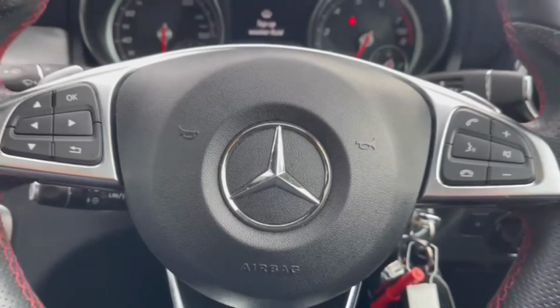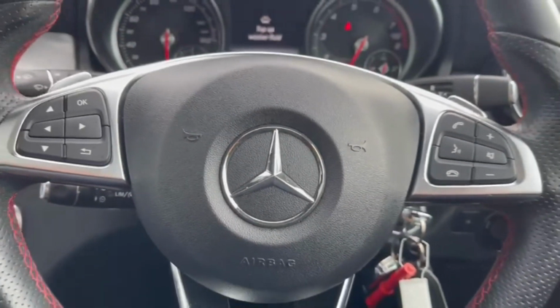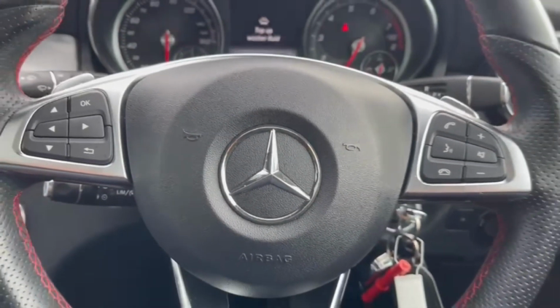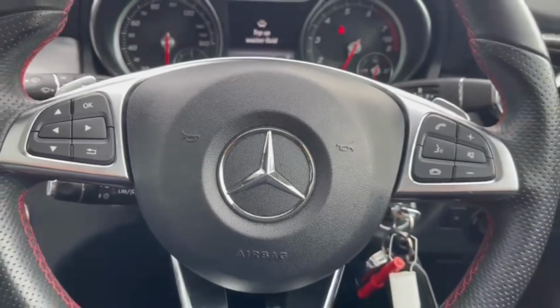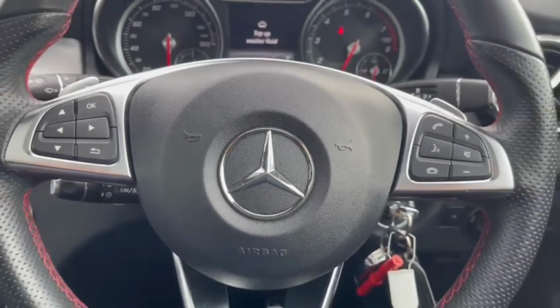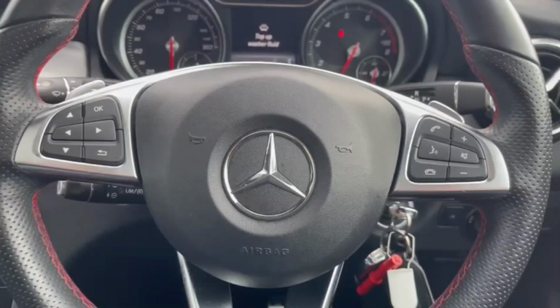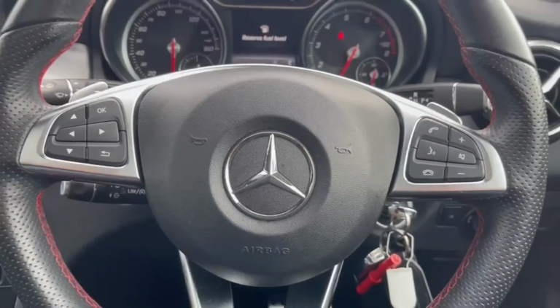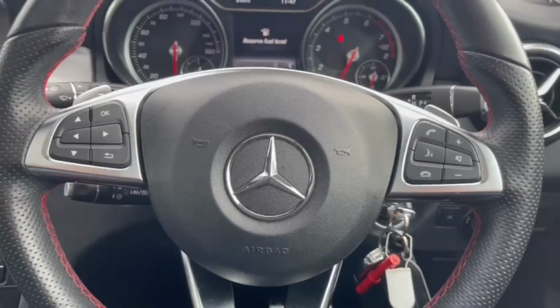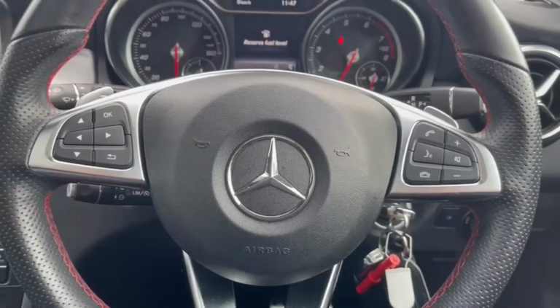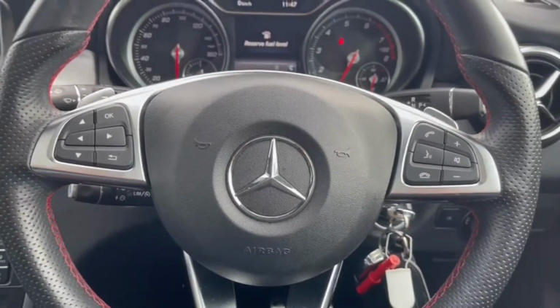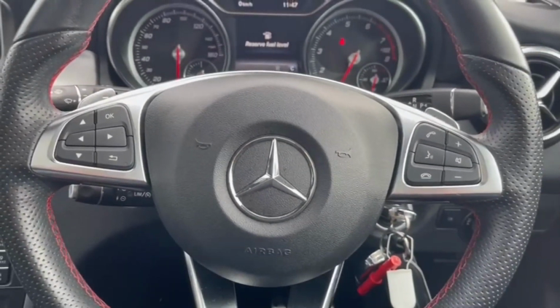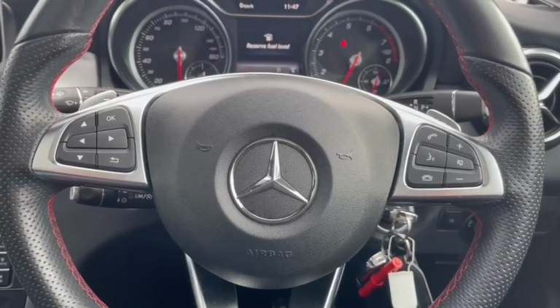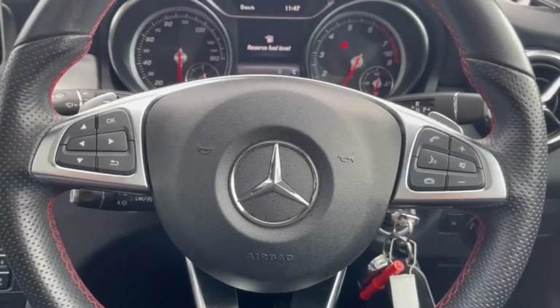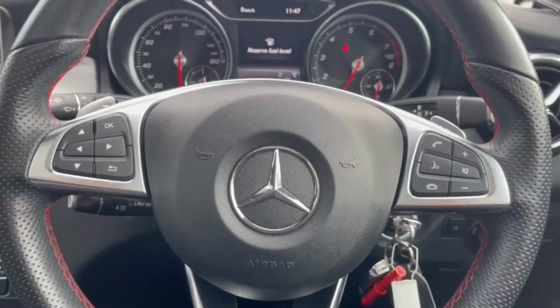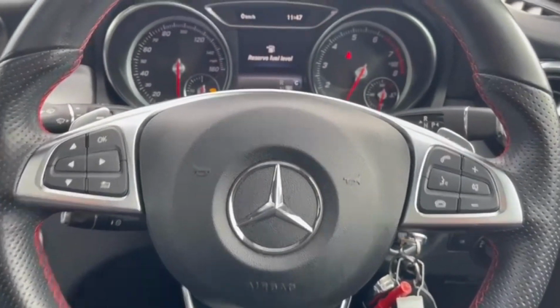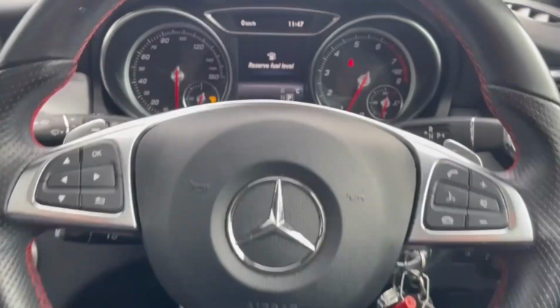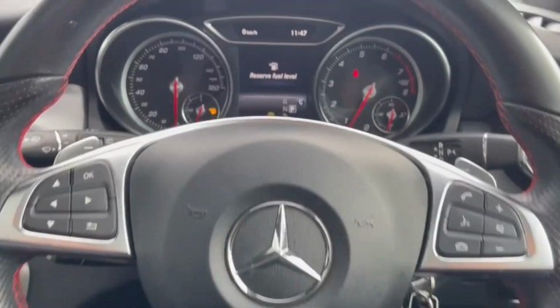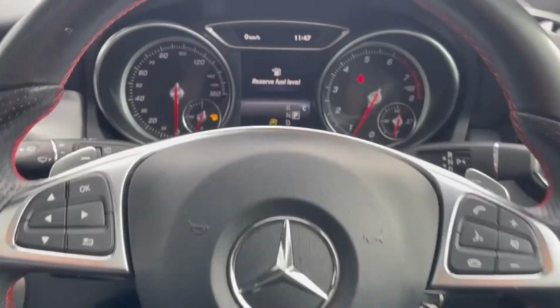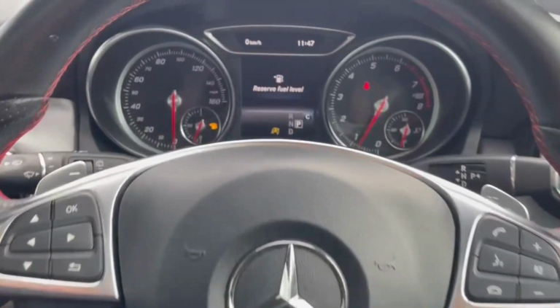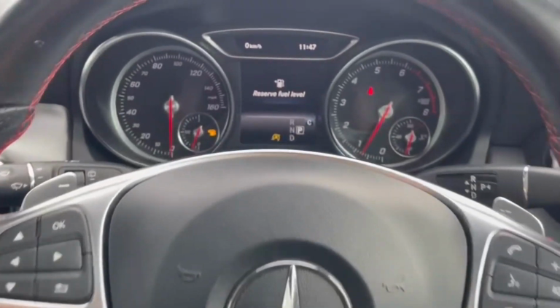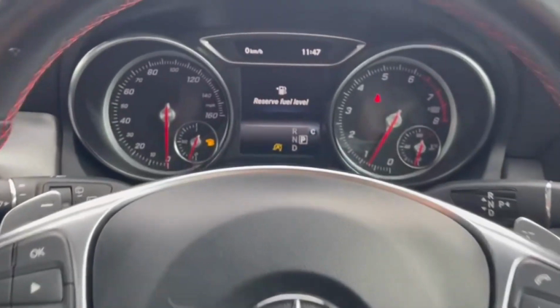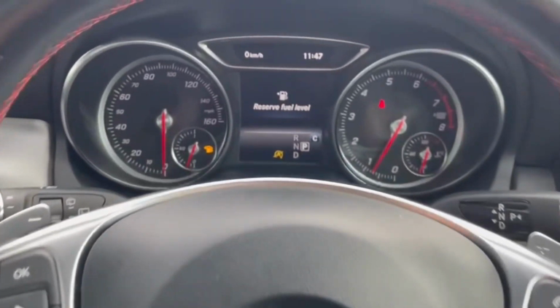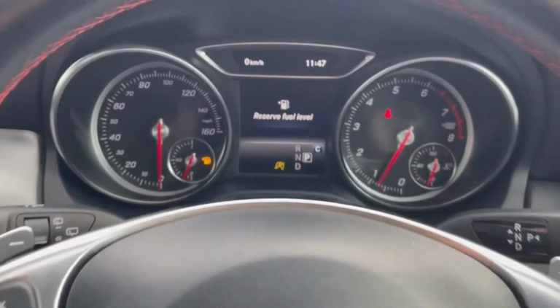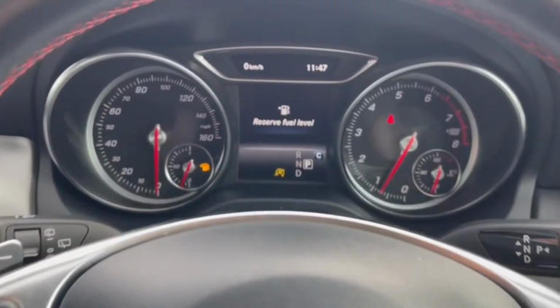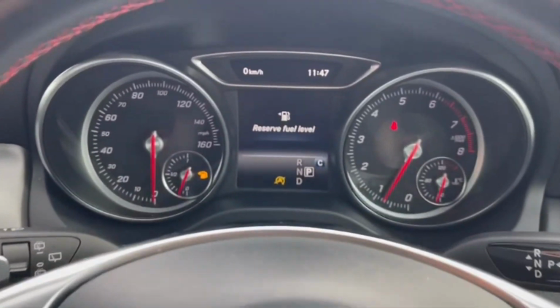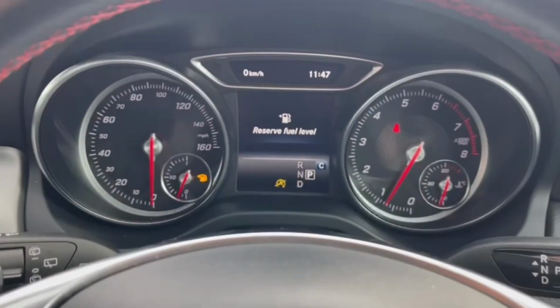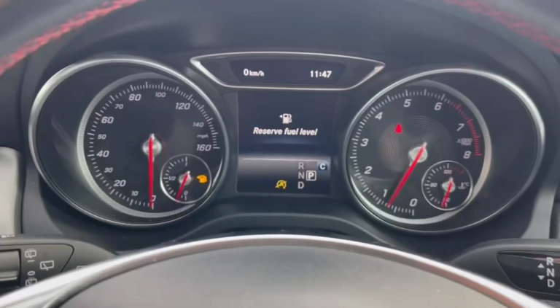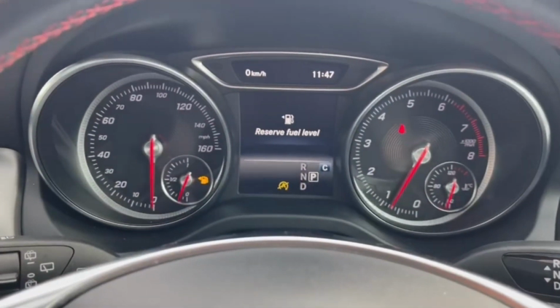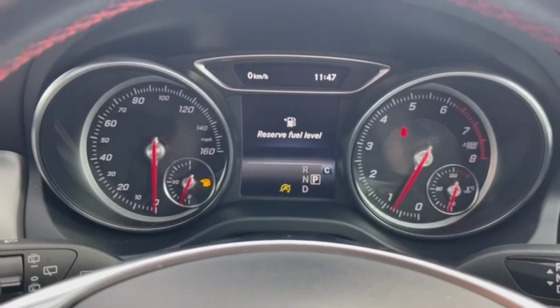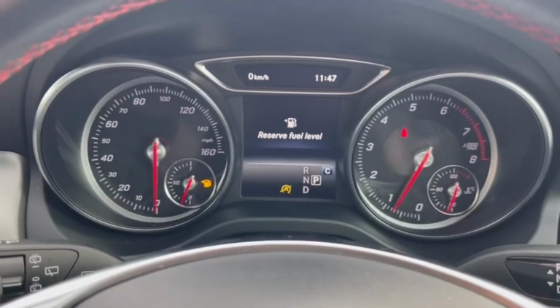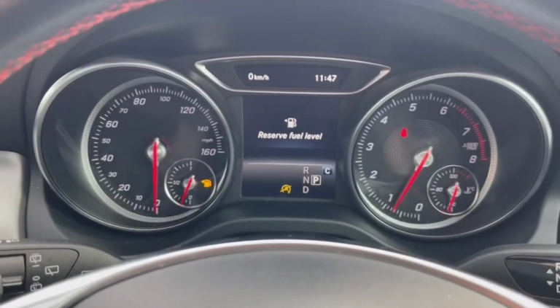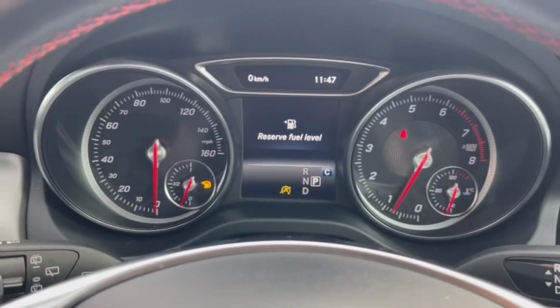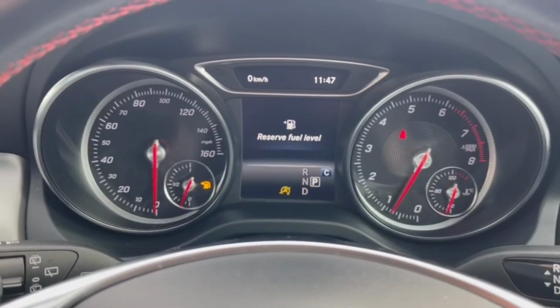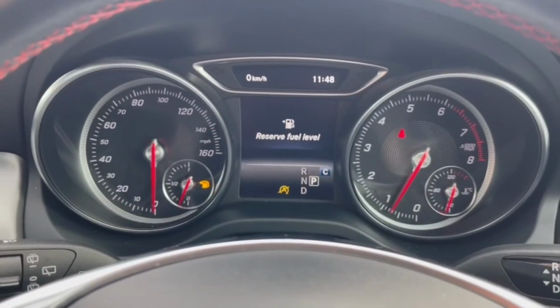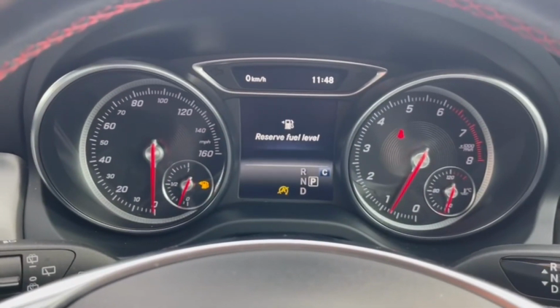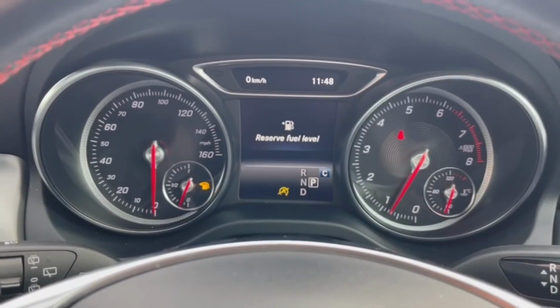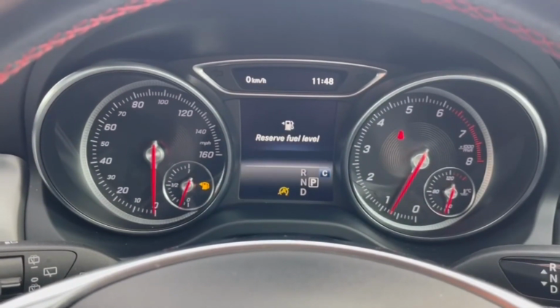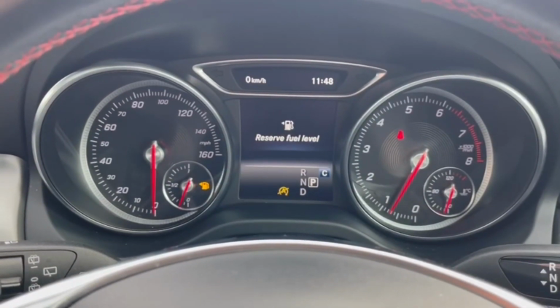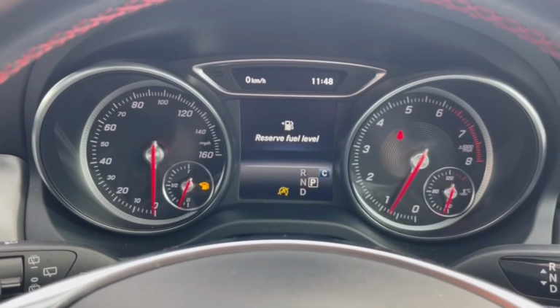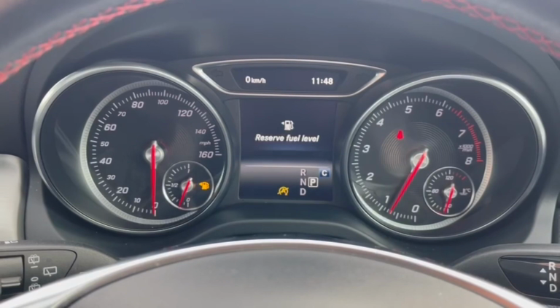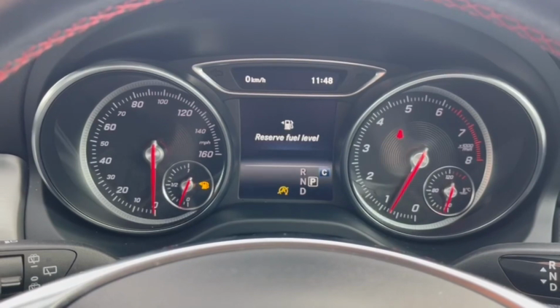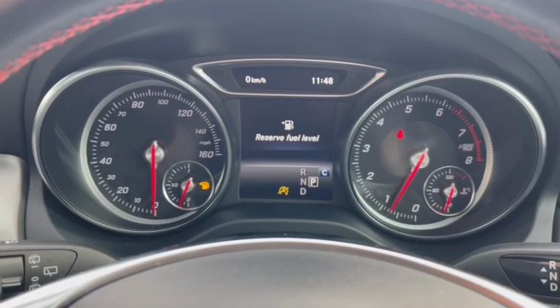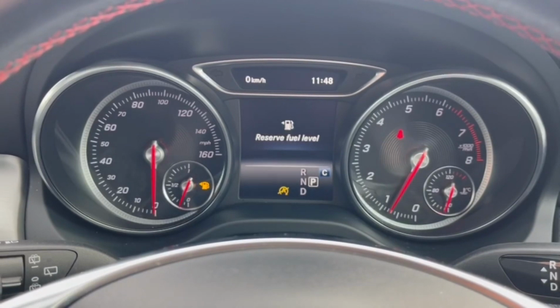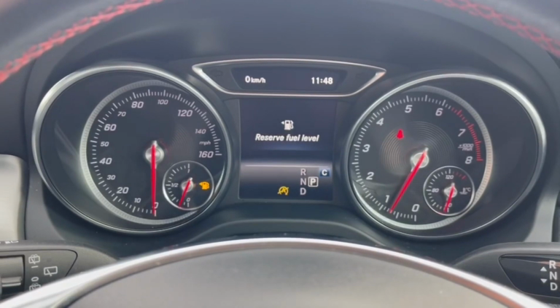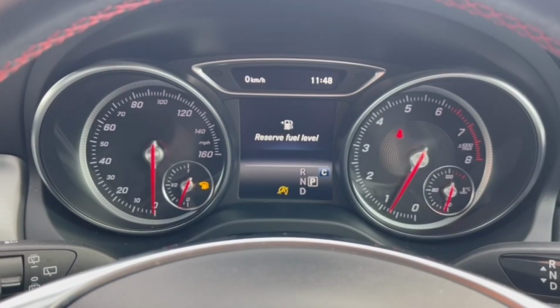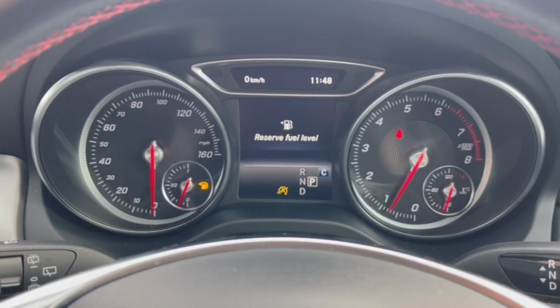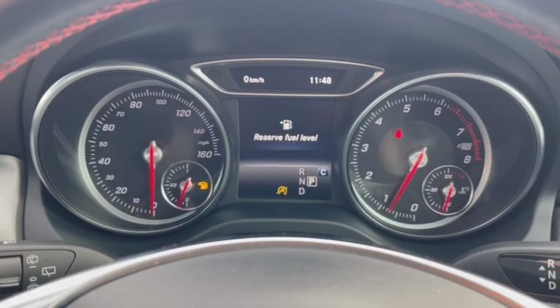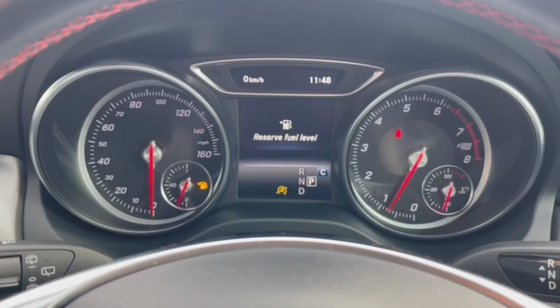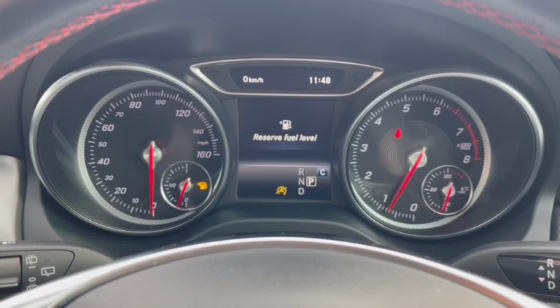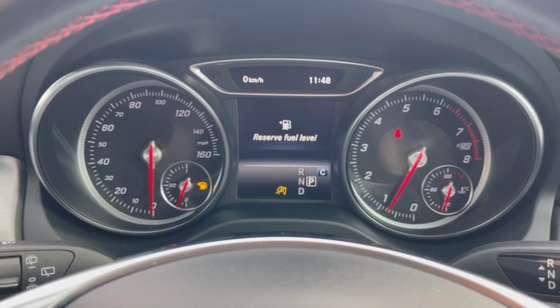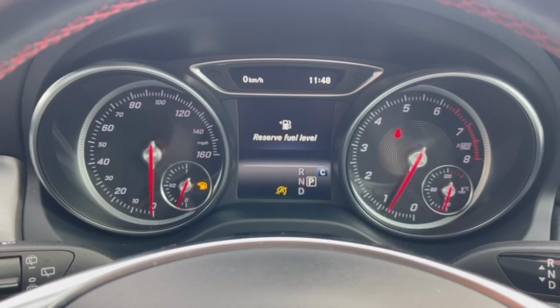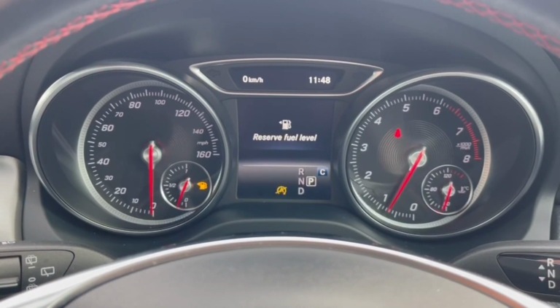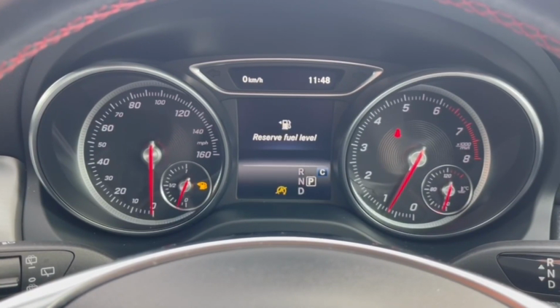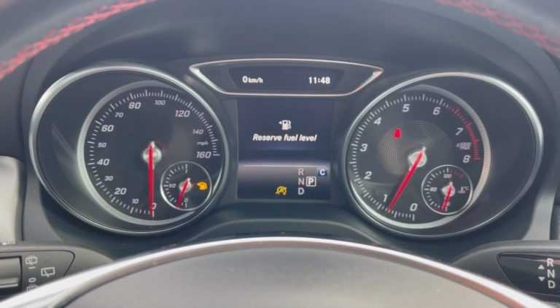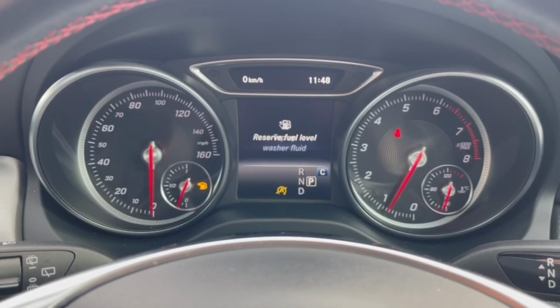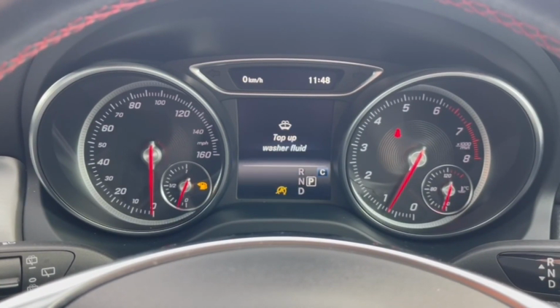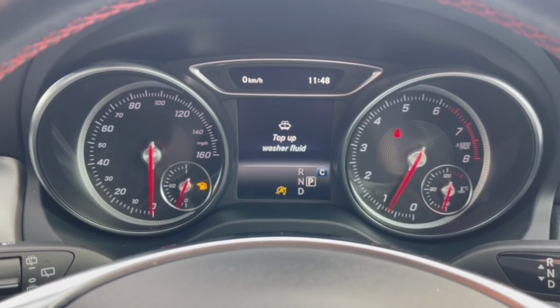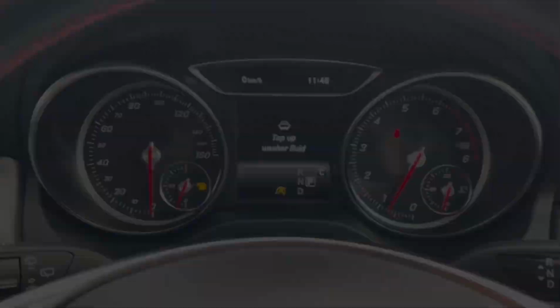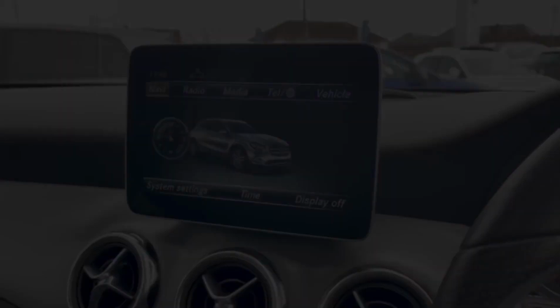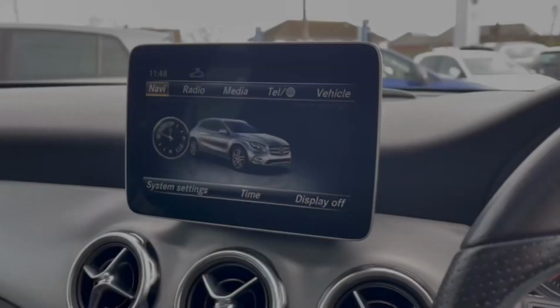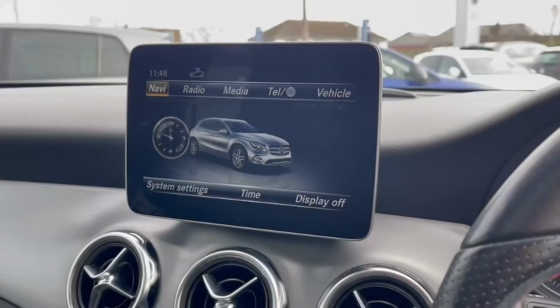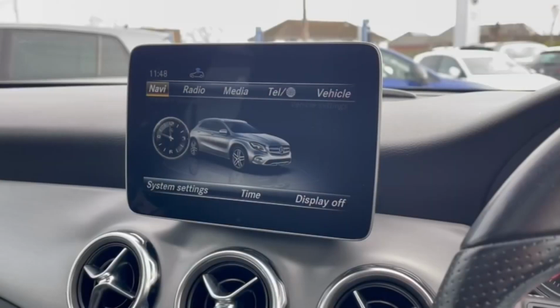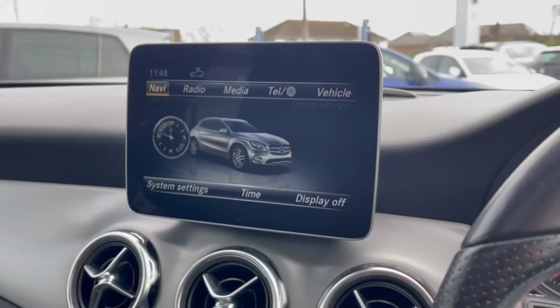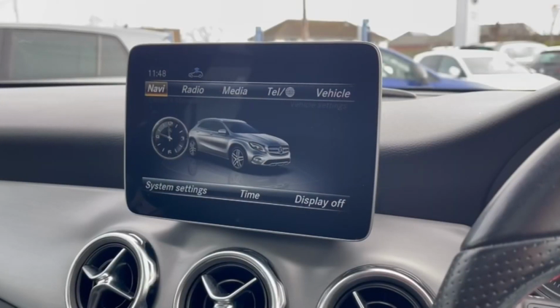On the steering wheel, you'll find controls for the digital screen as well as for the media system, allowing you to change the volume and stations.